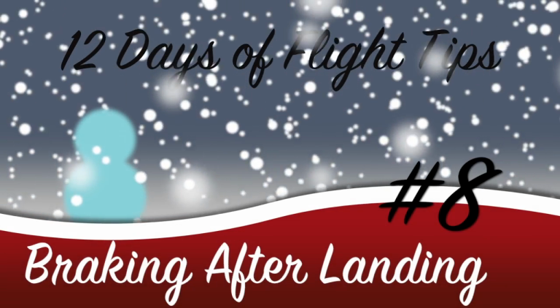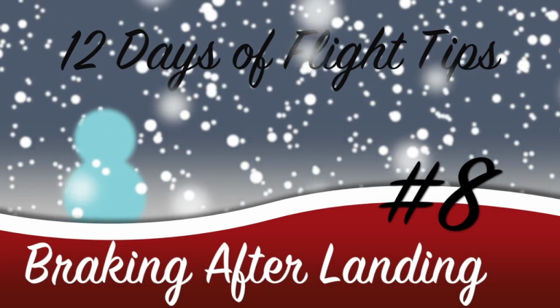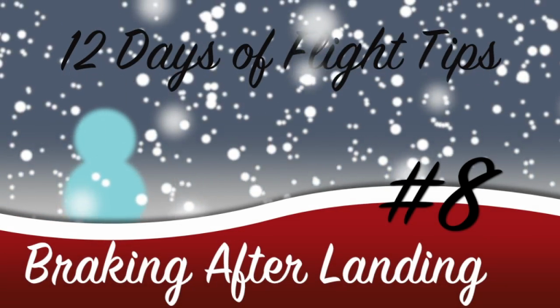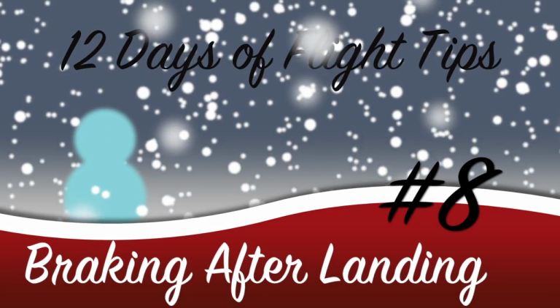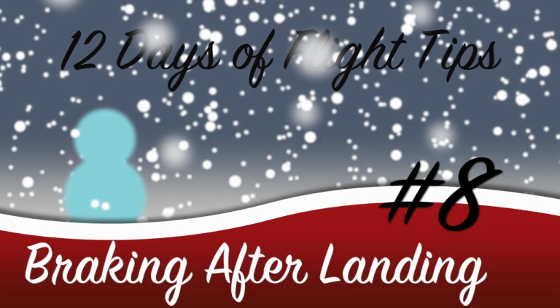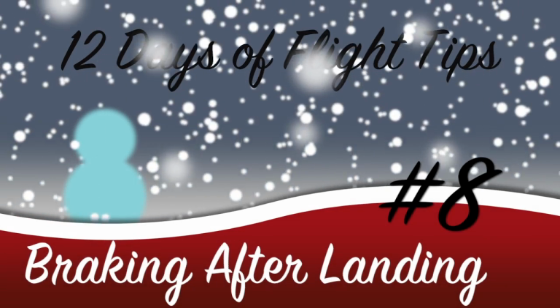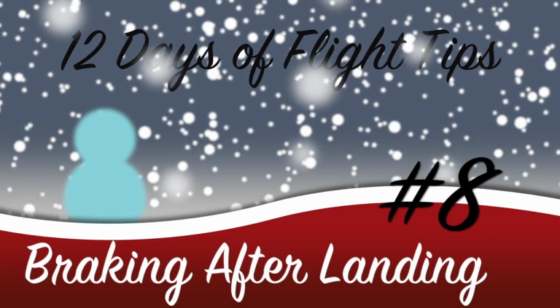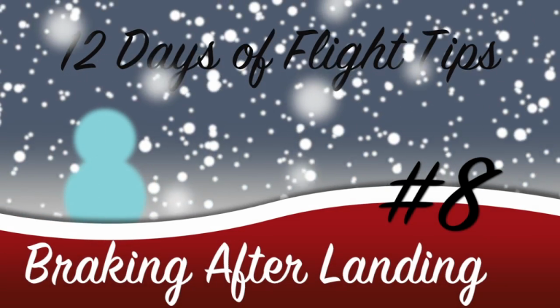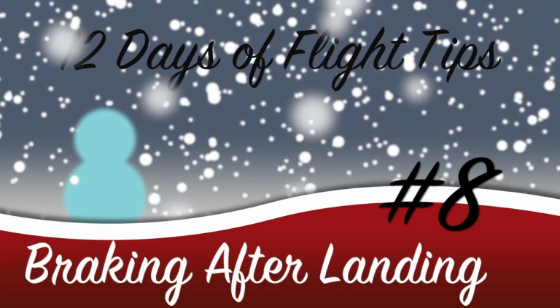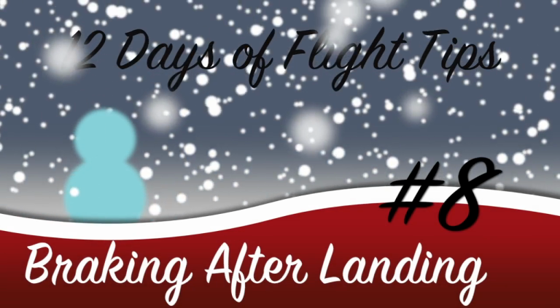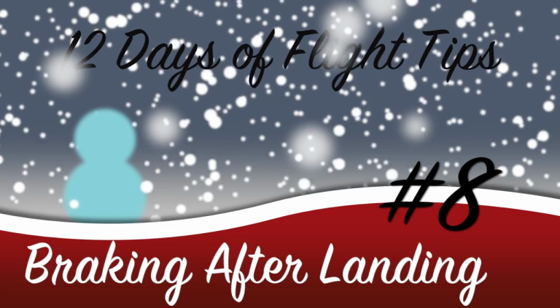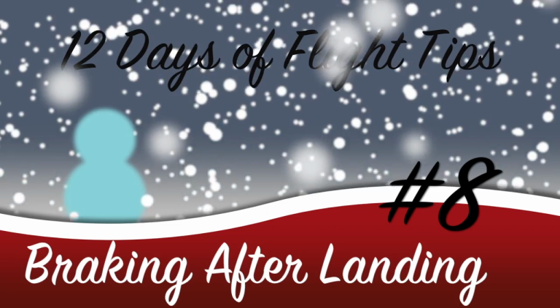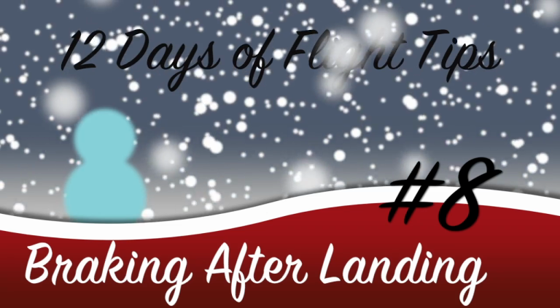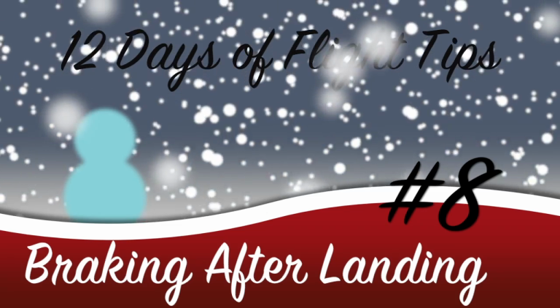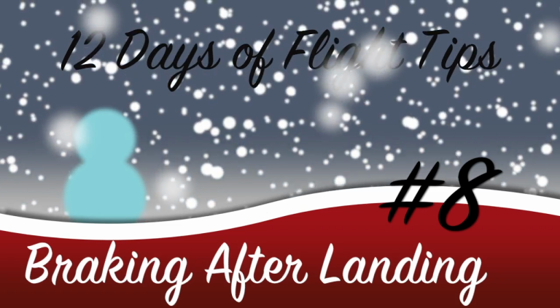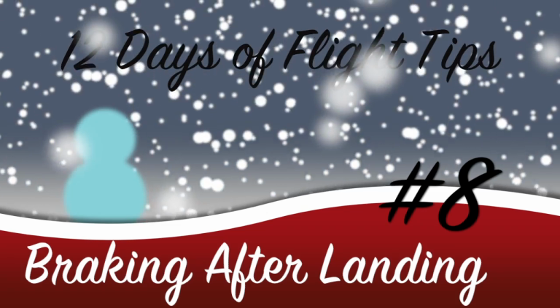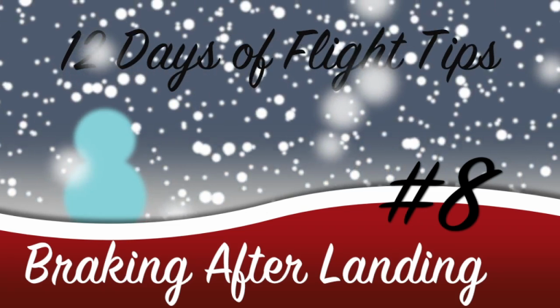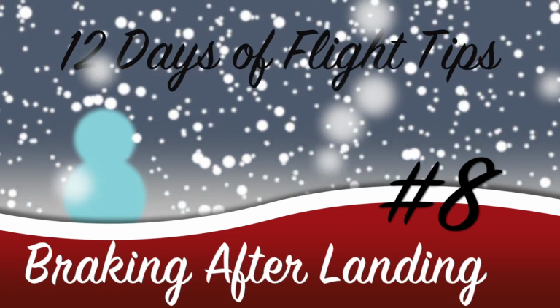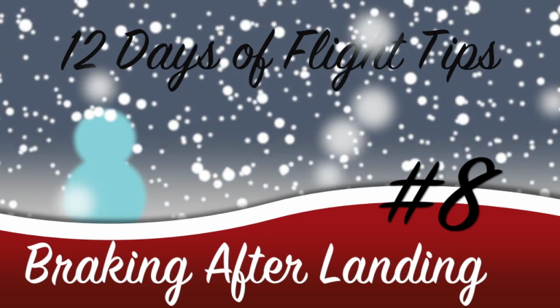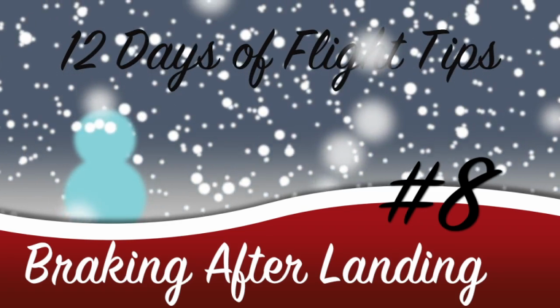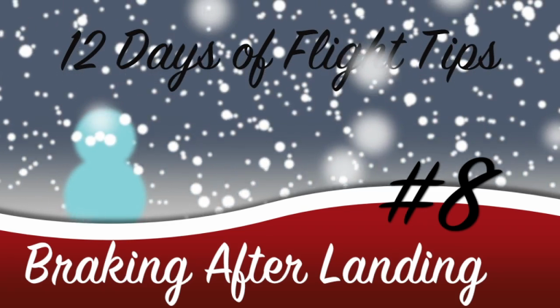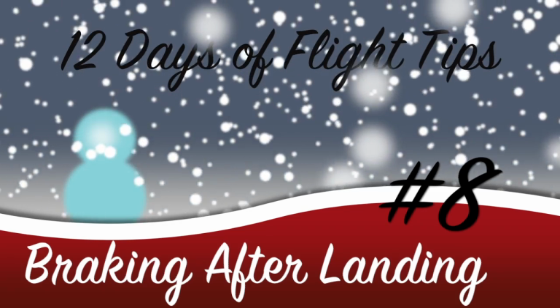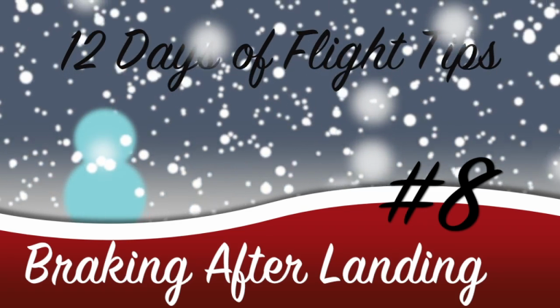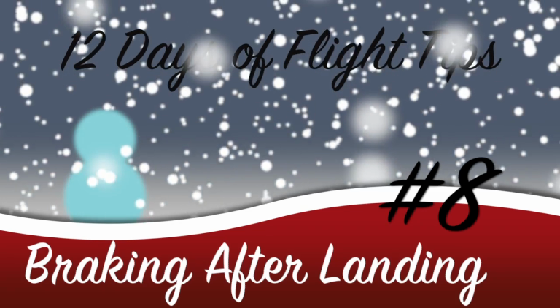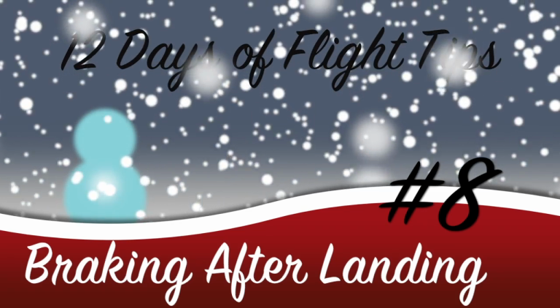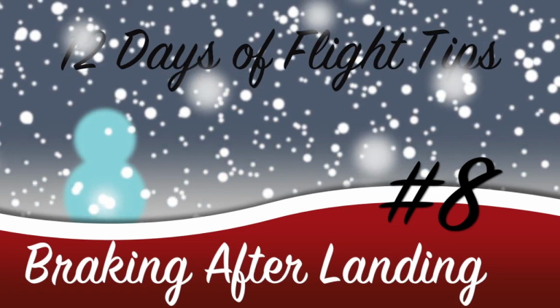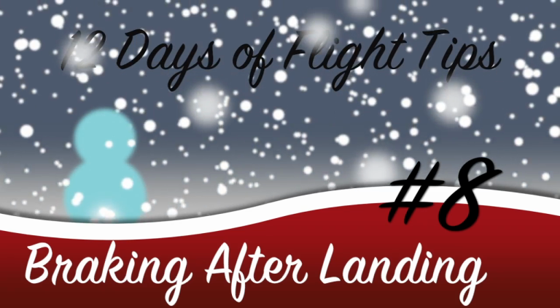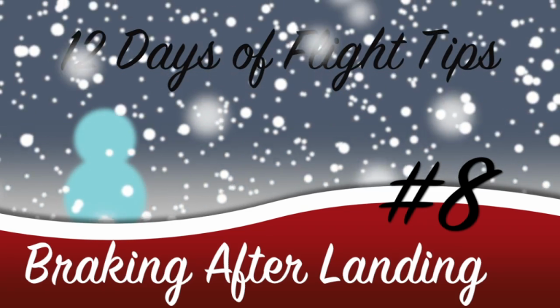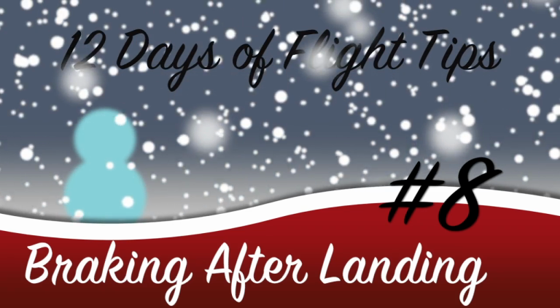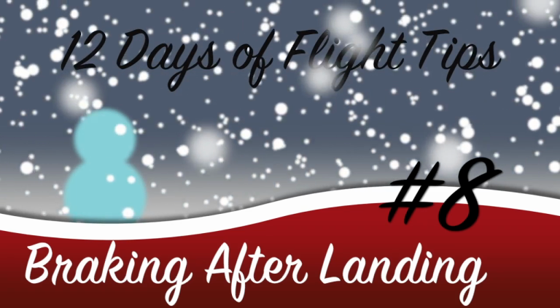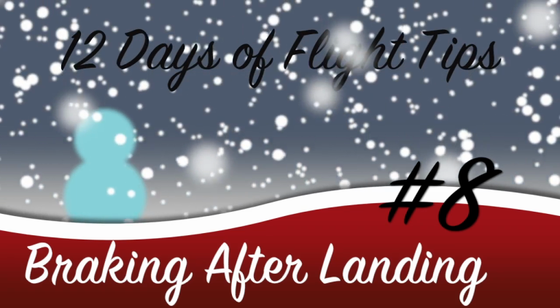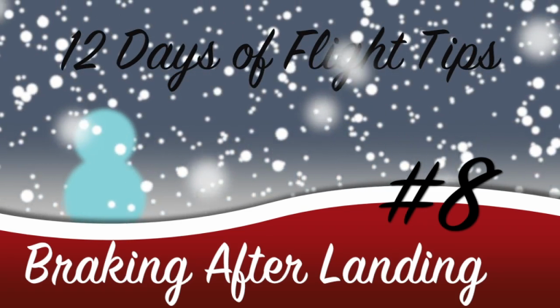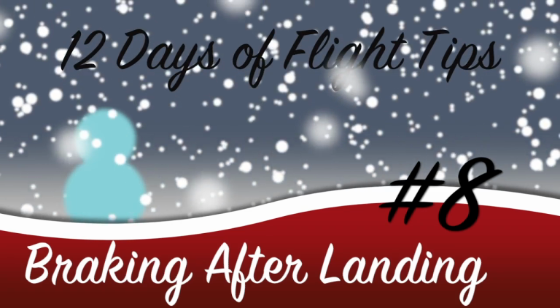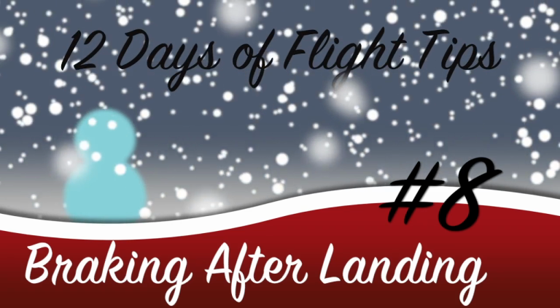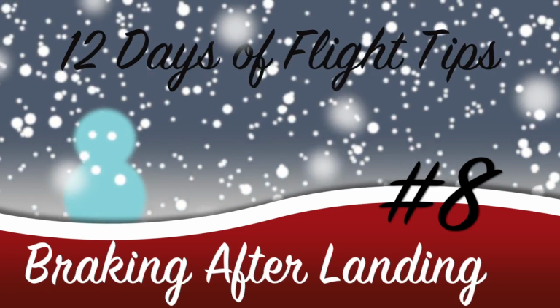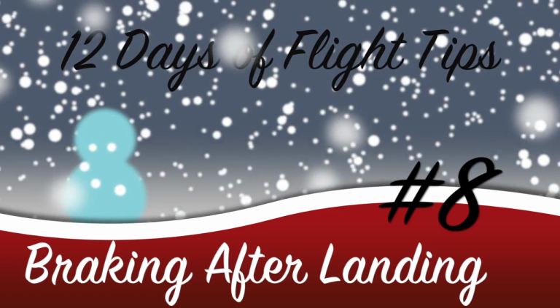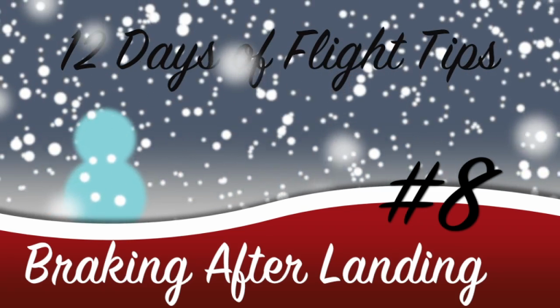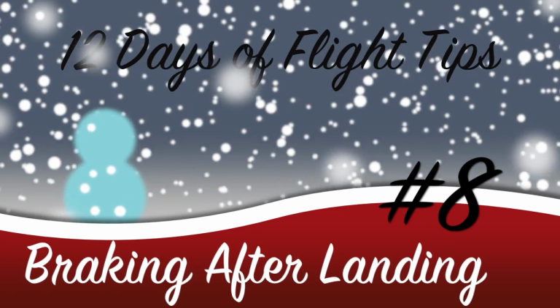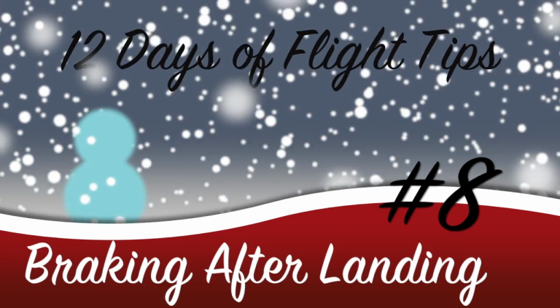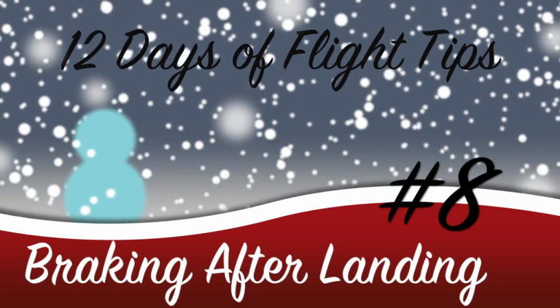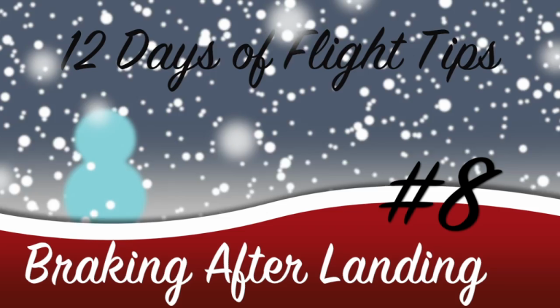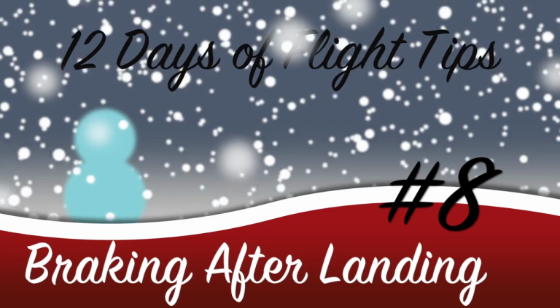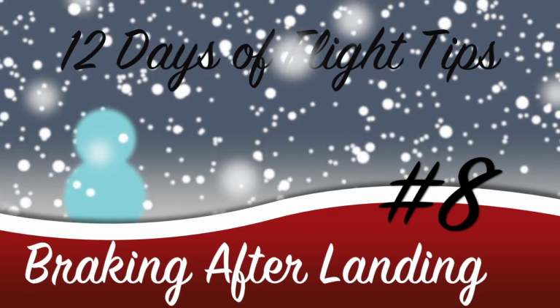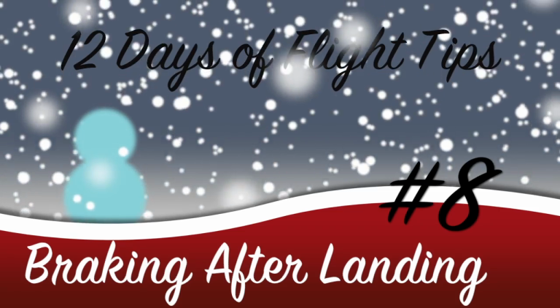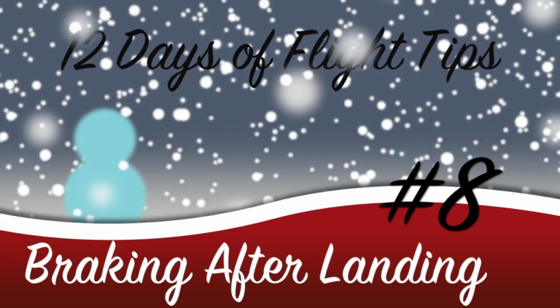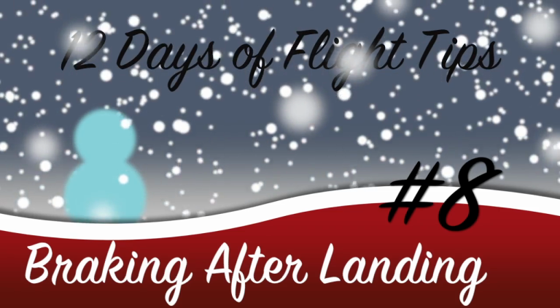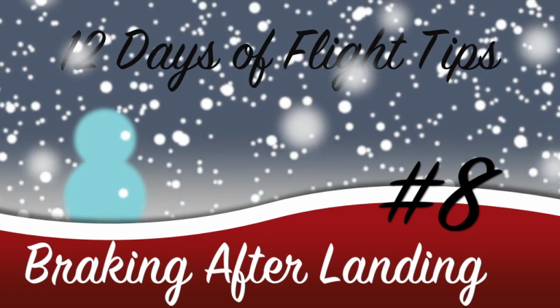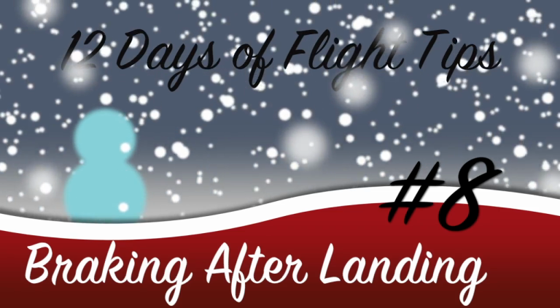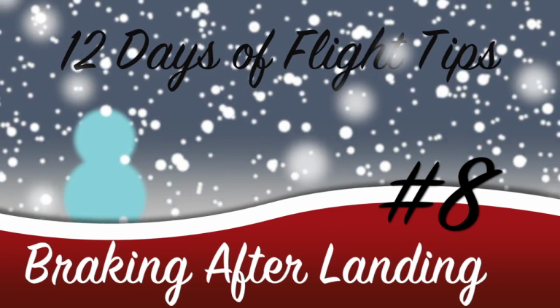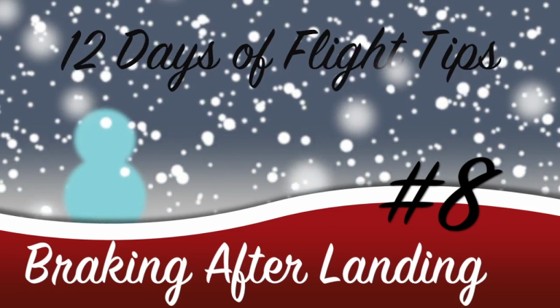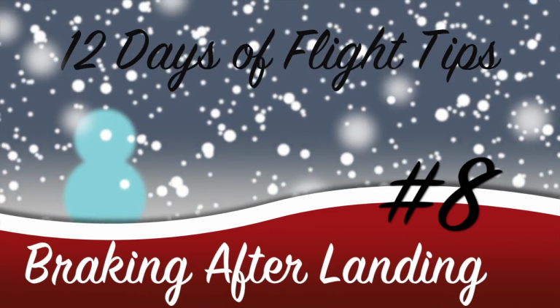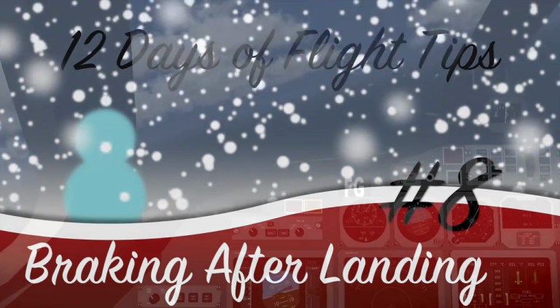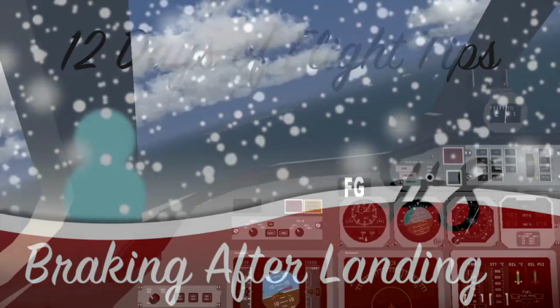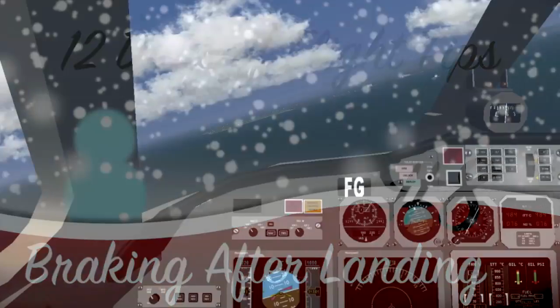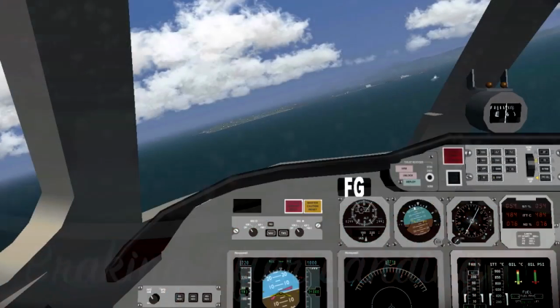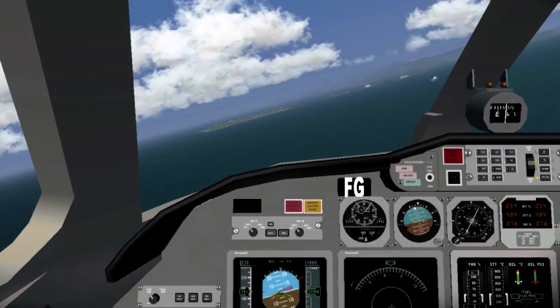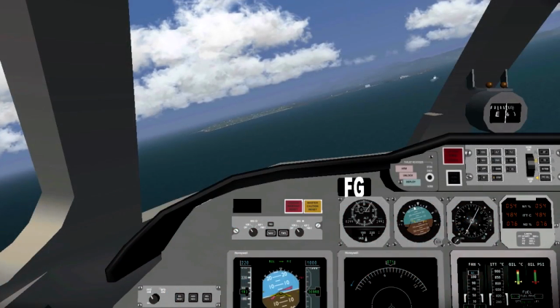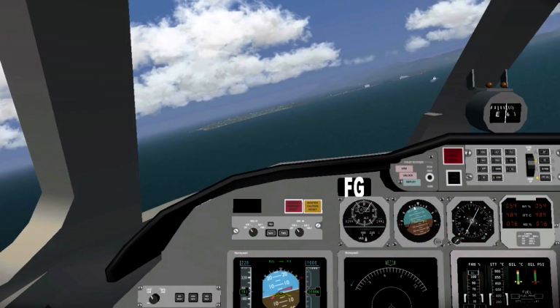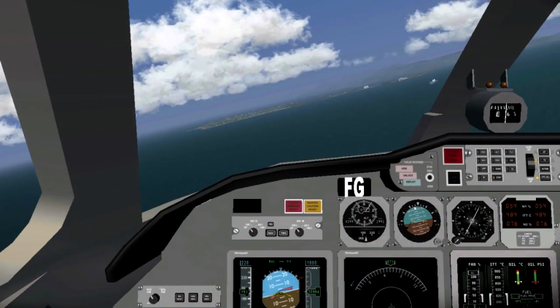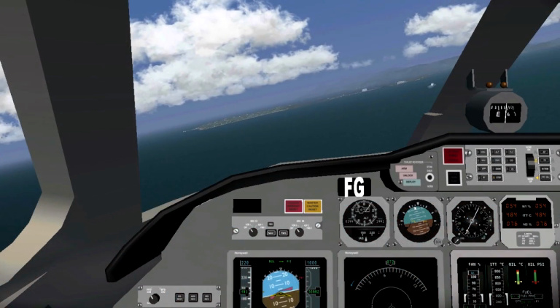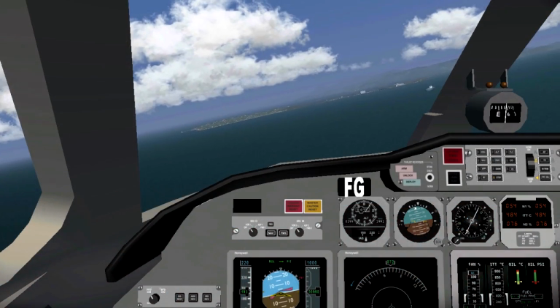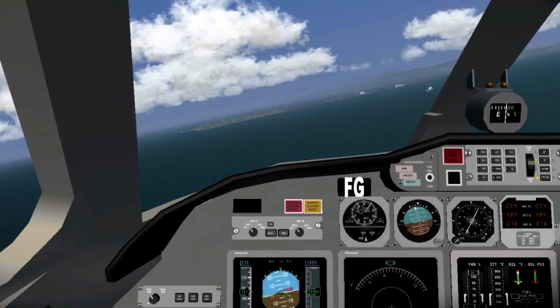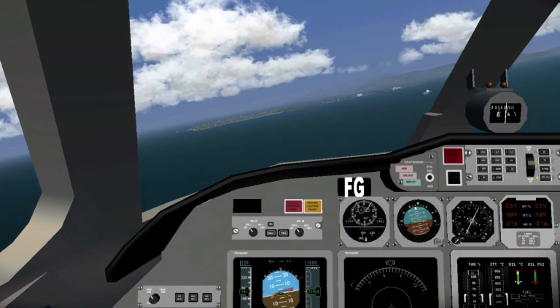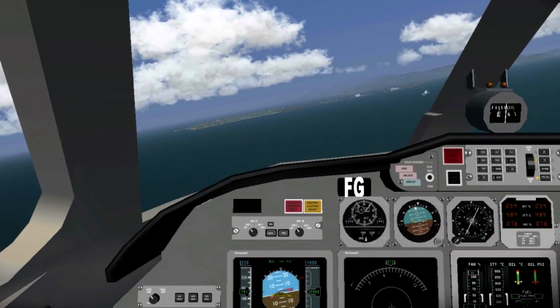Today we're taking a look at braking after landing. This seems to go wrong a lot in Flight Gear landings, so I figured I would talk about it one more time.